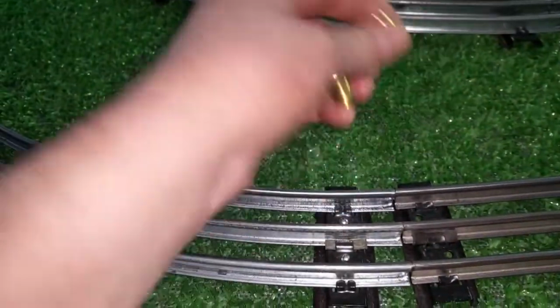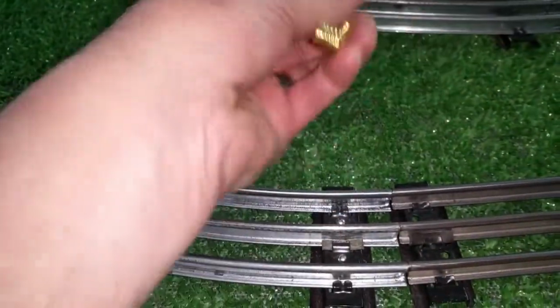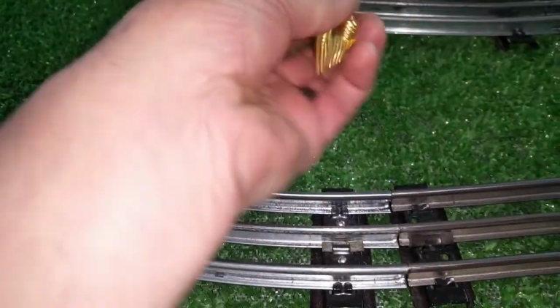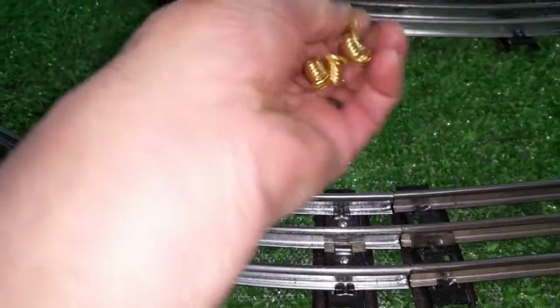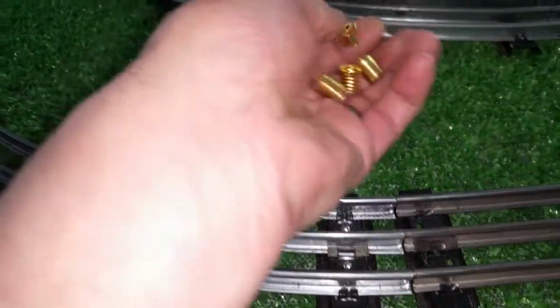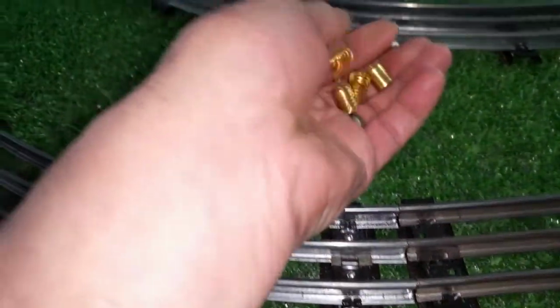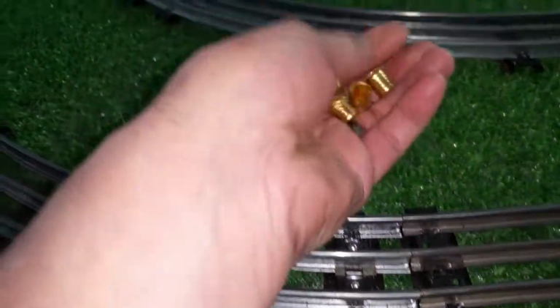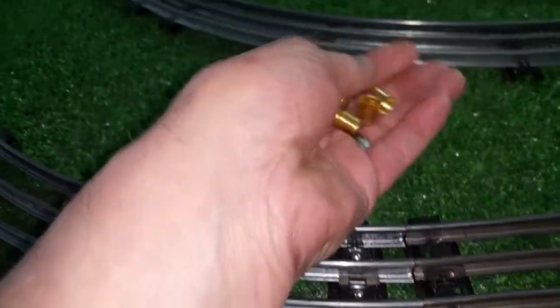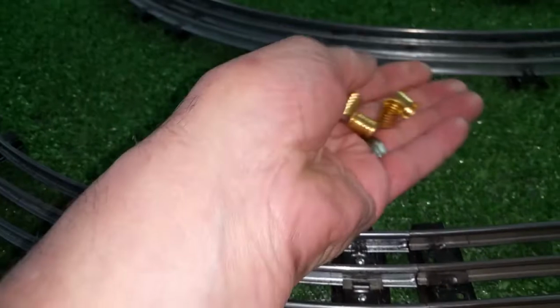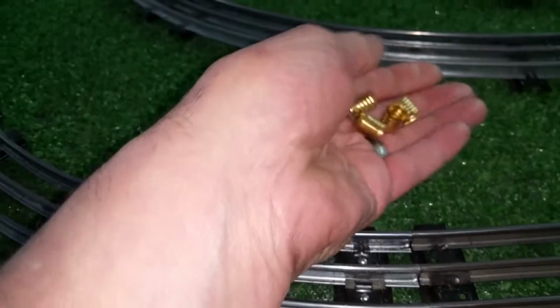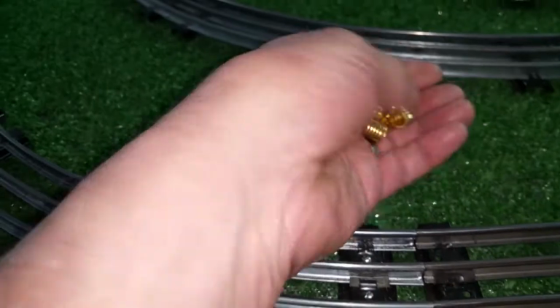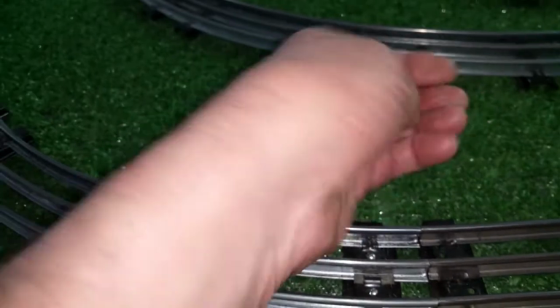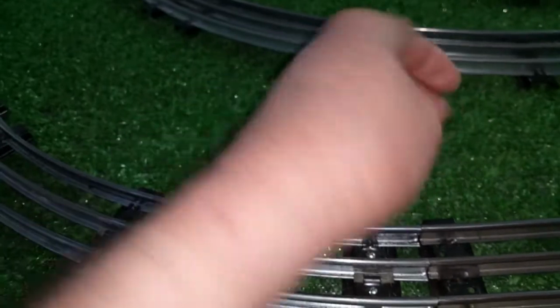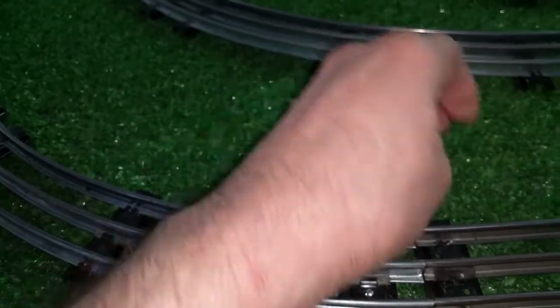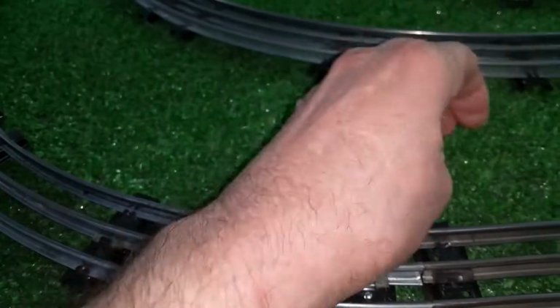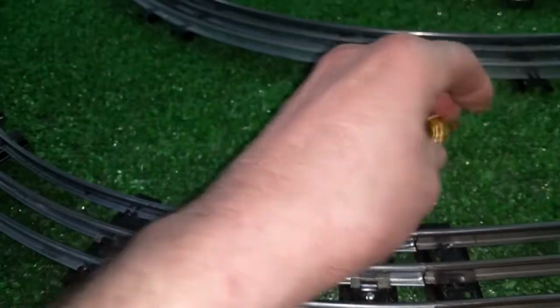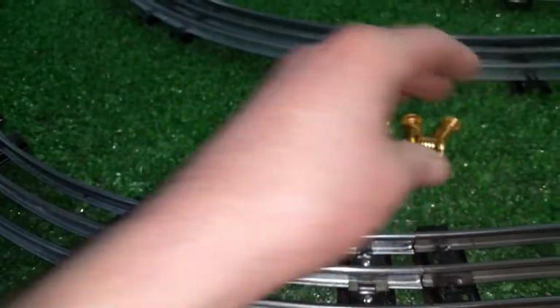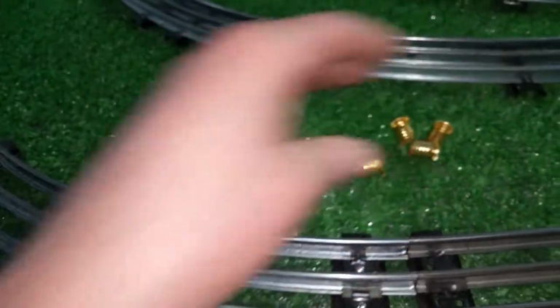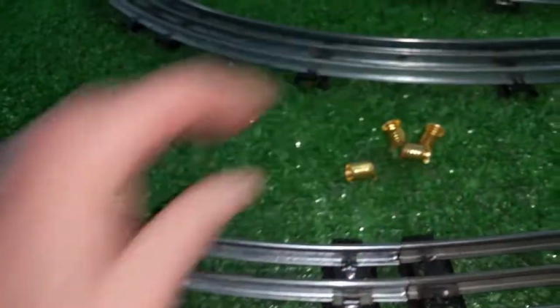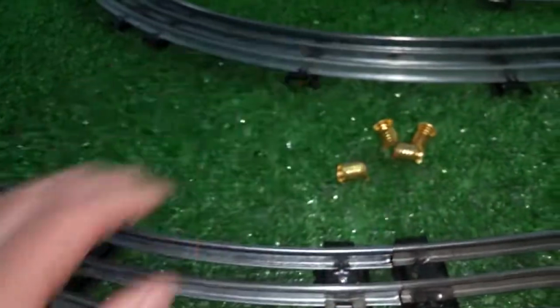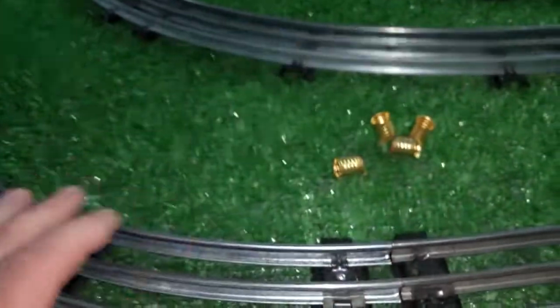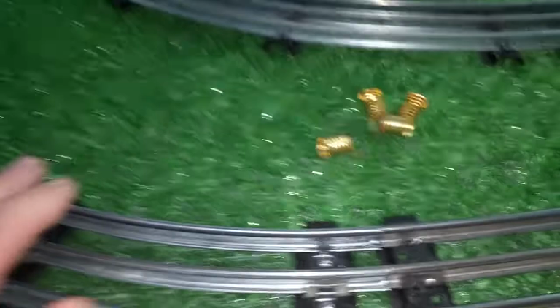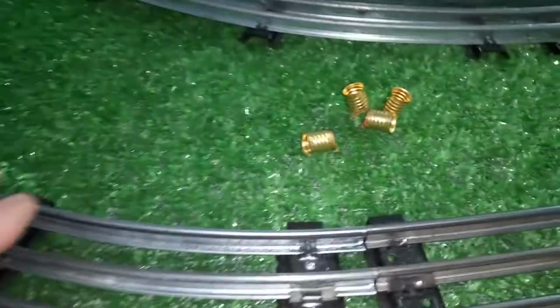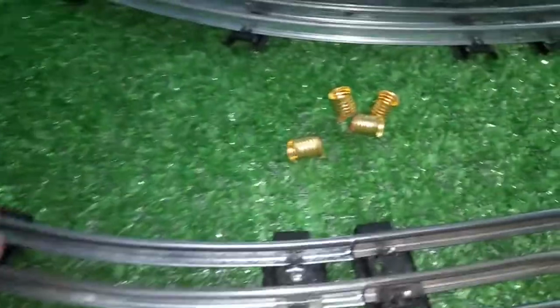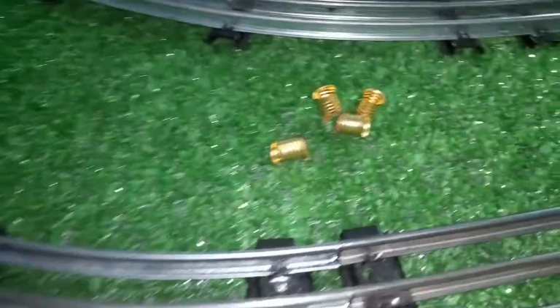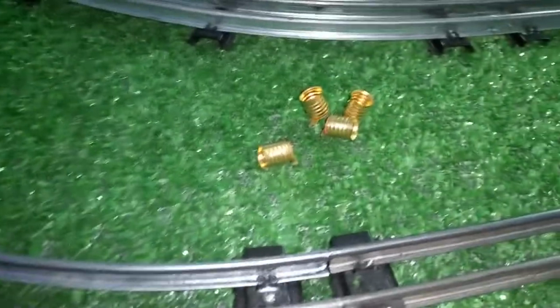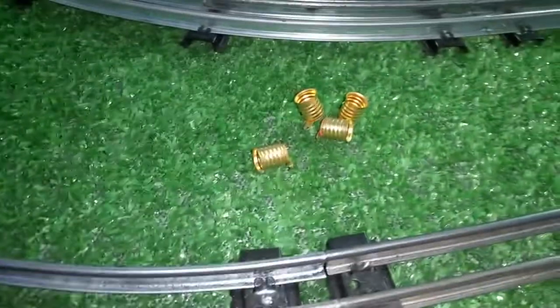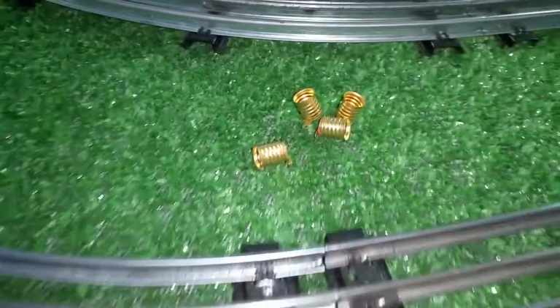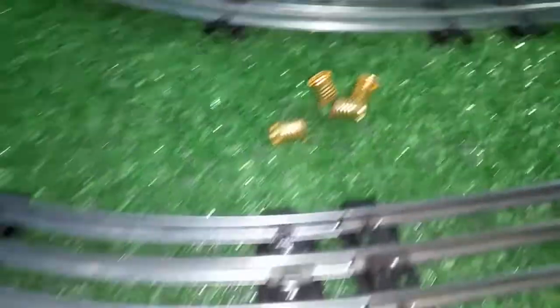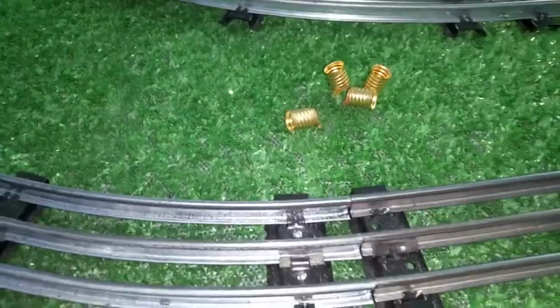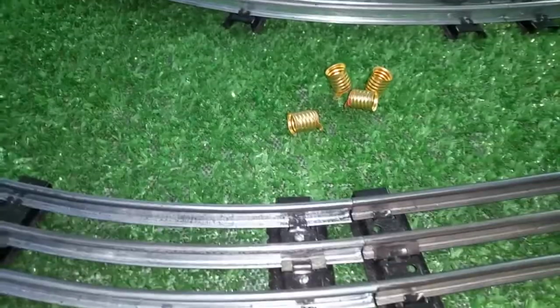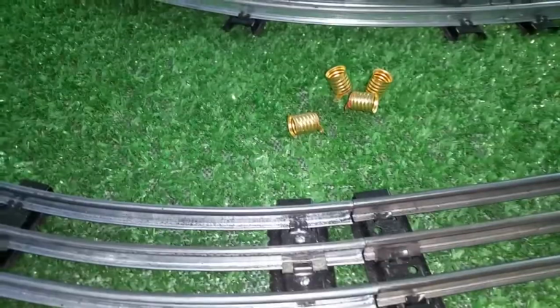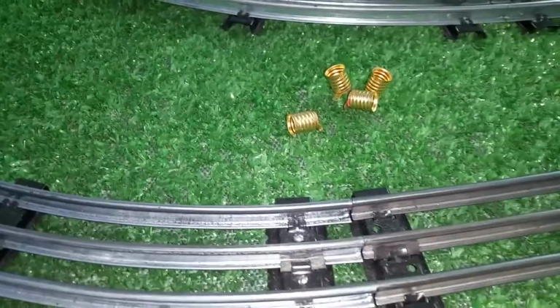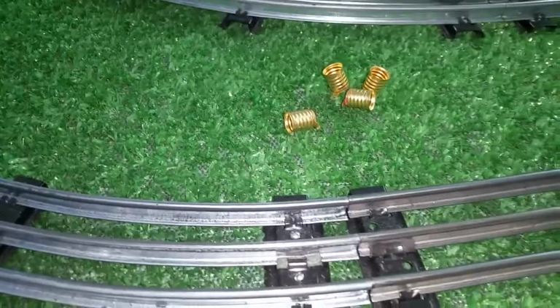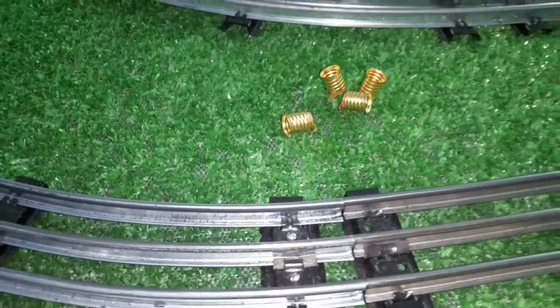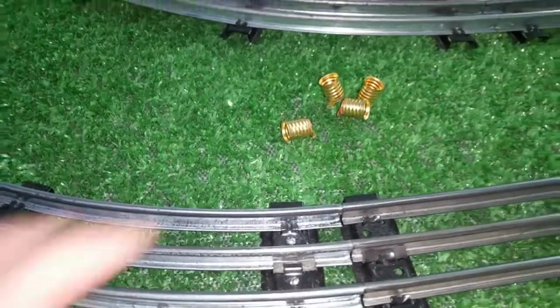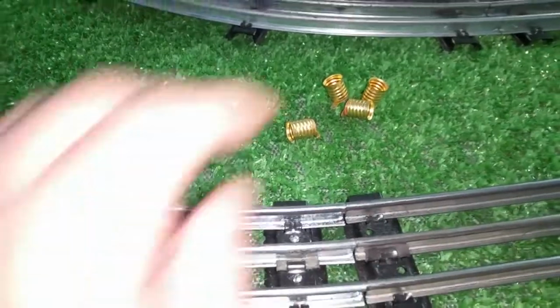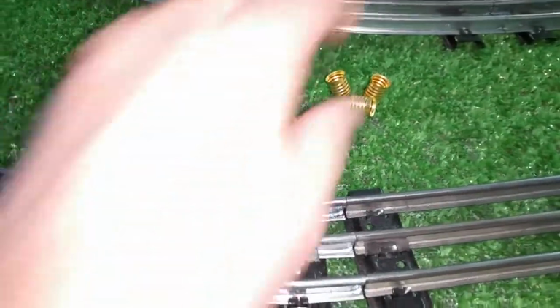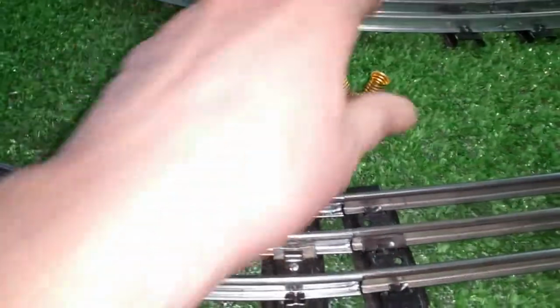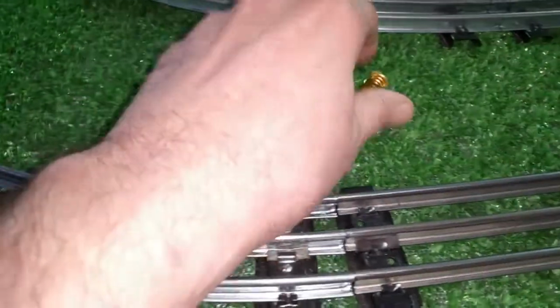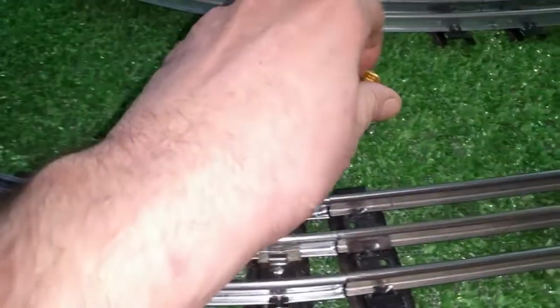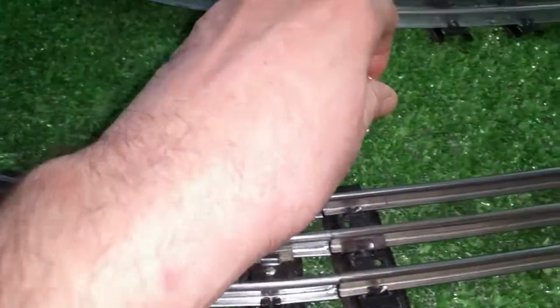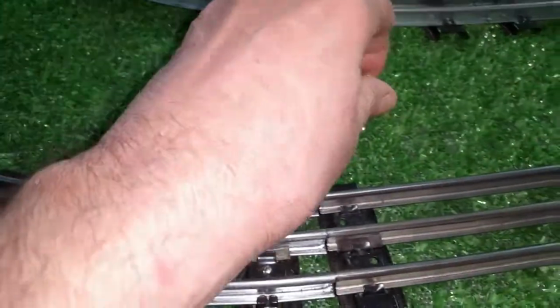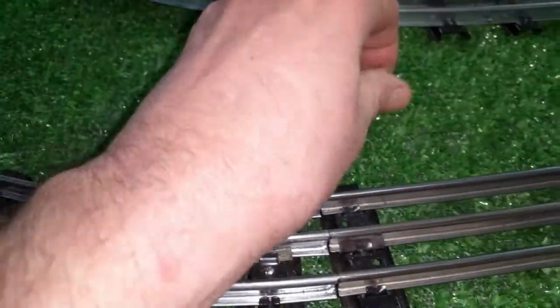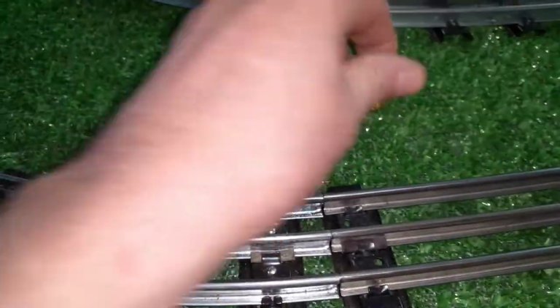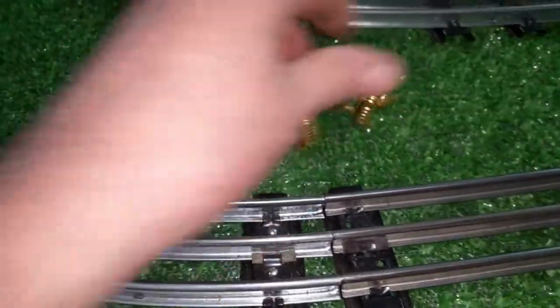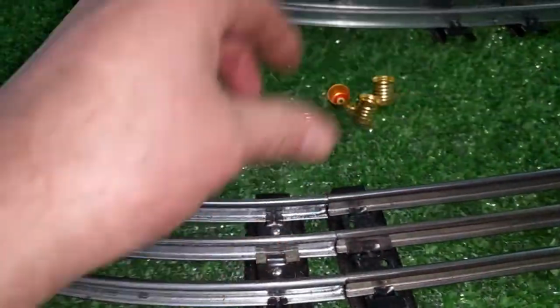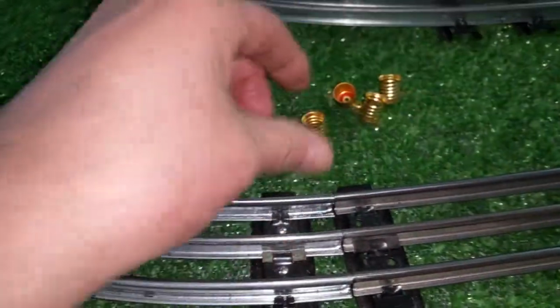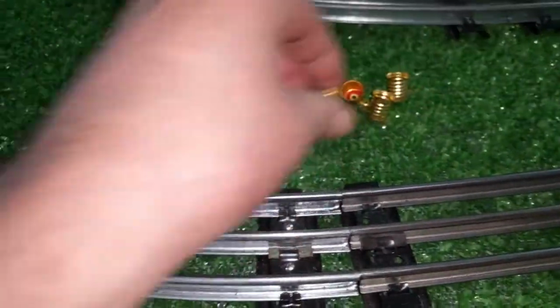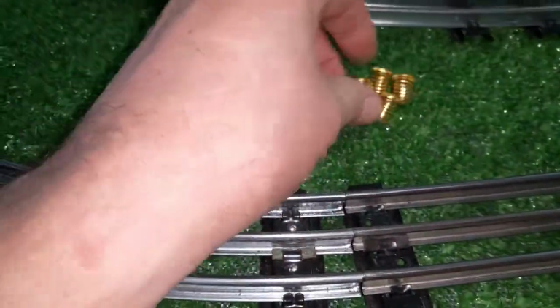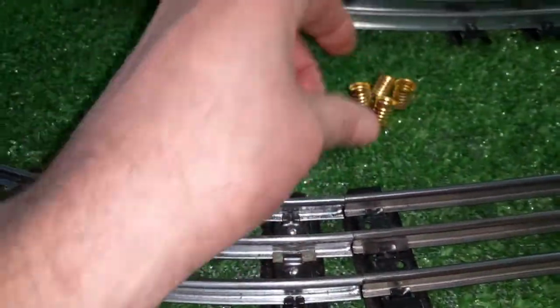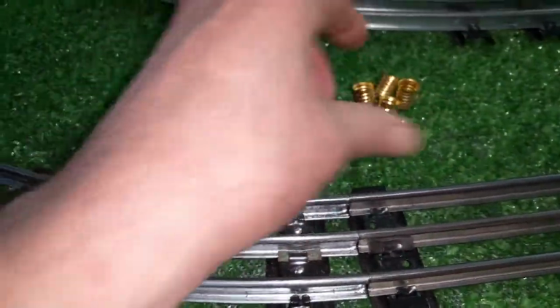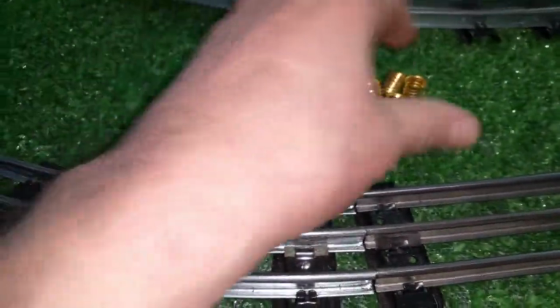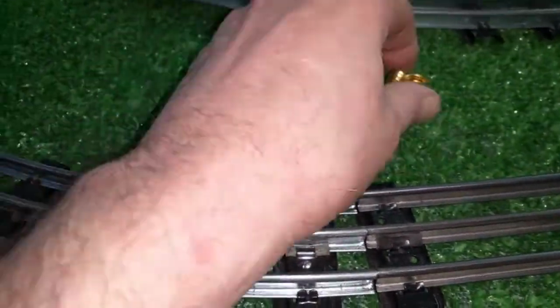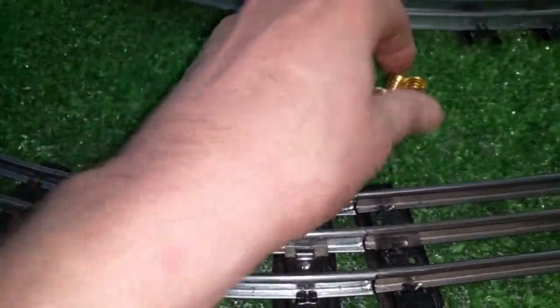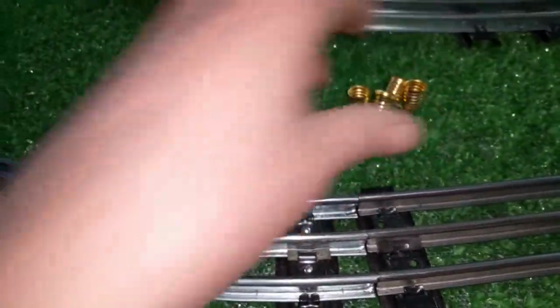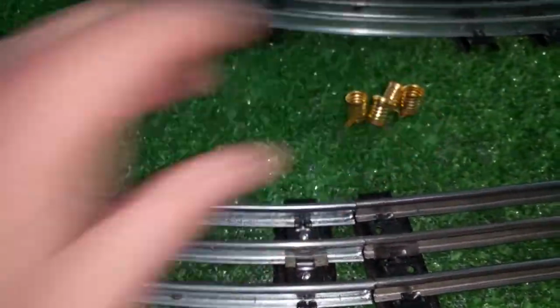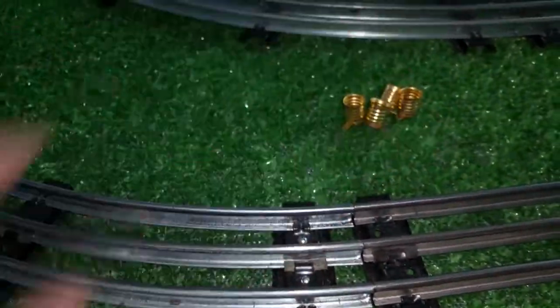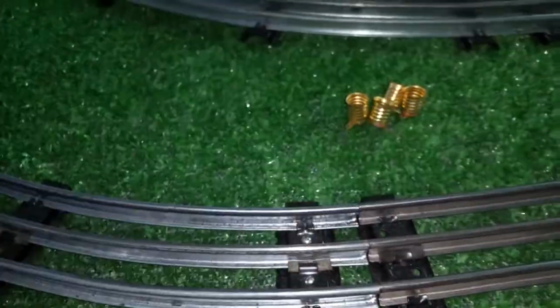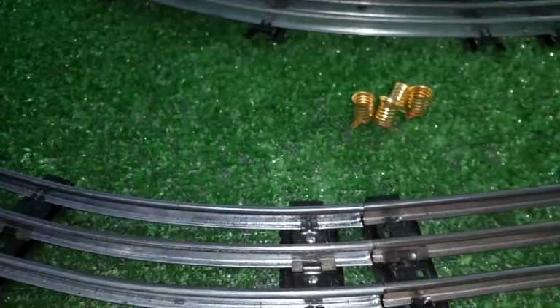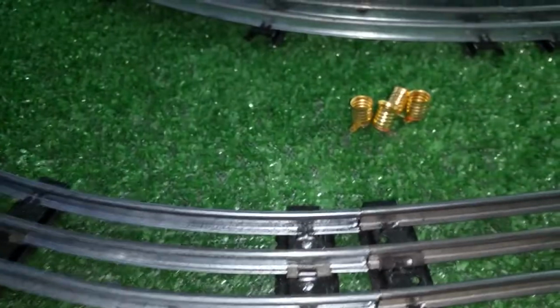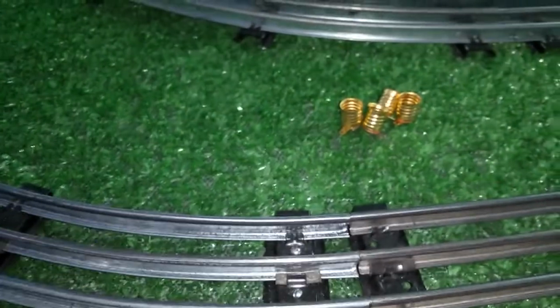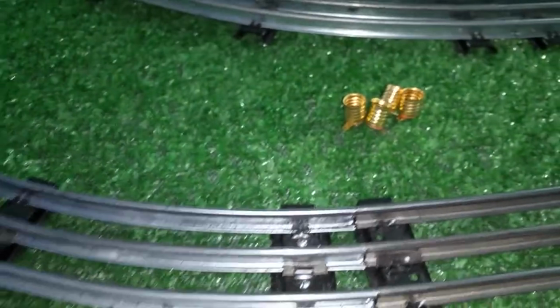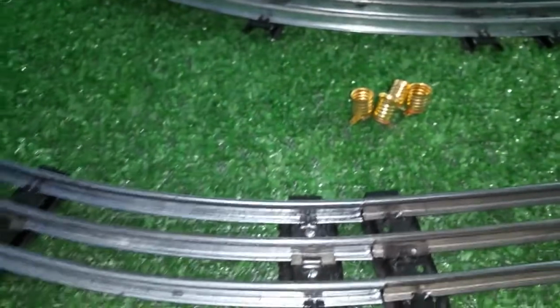They're really inexpensive — about $0.30 a piece, something like that. I ordered six of them, and like I said, they just got here.